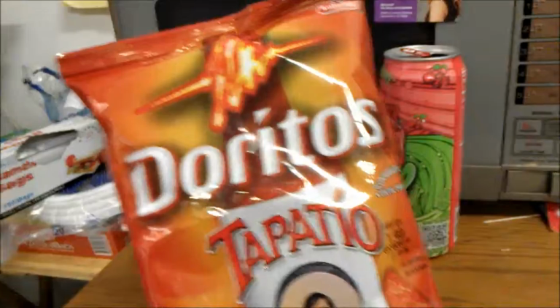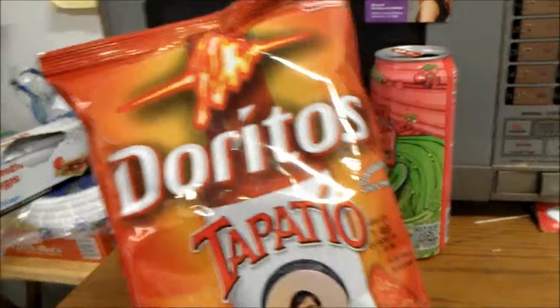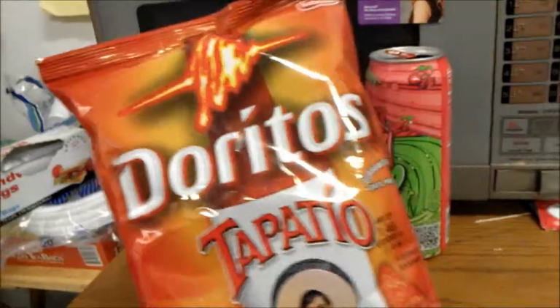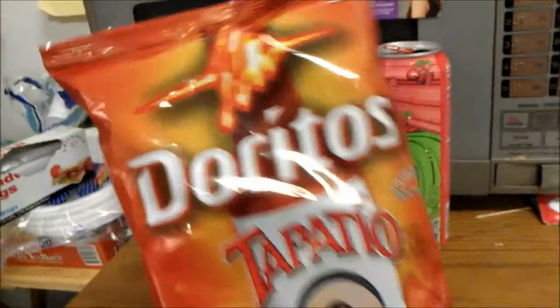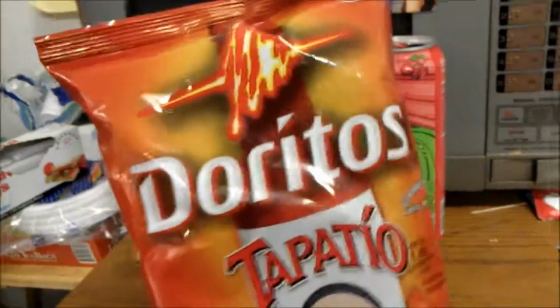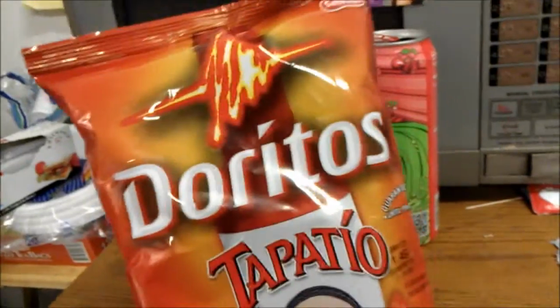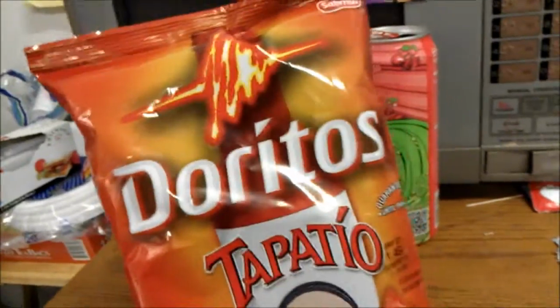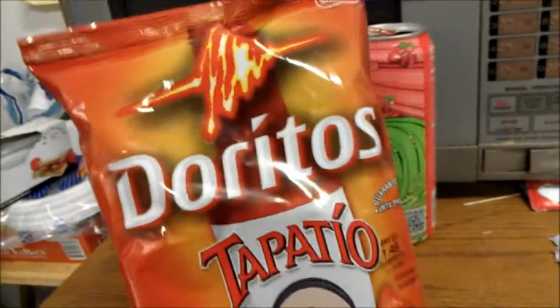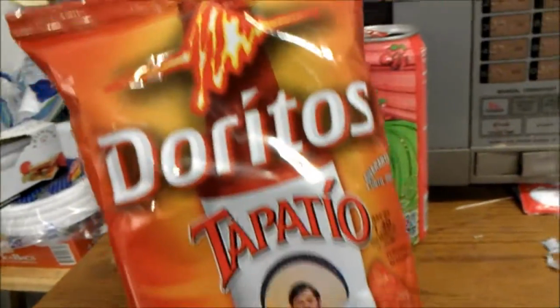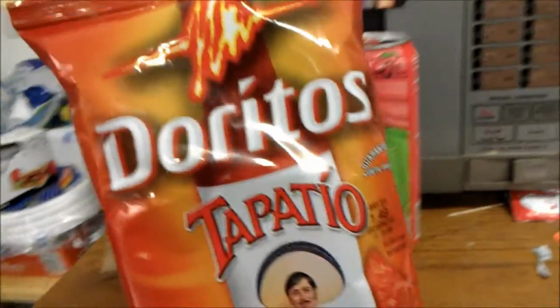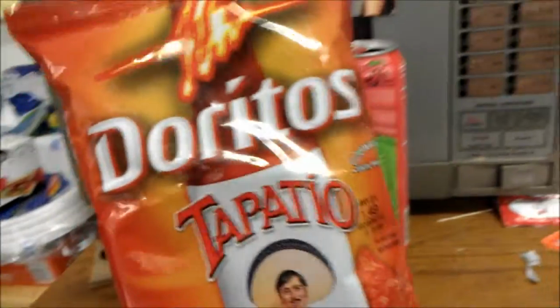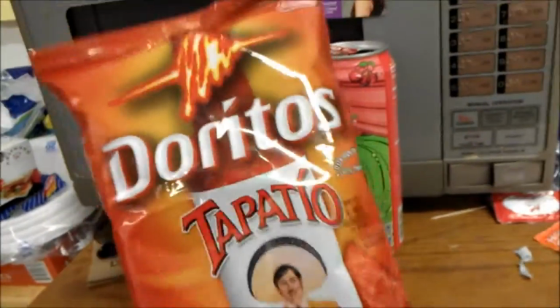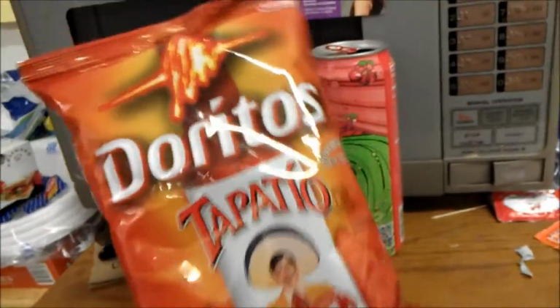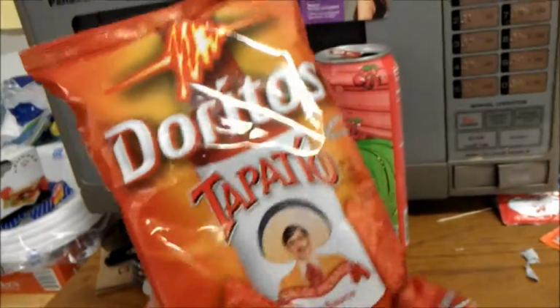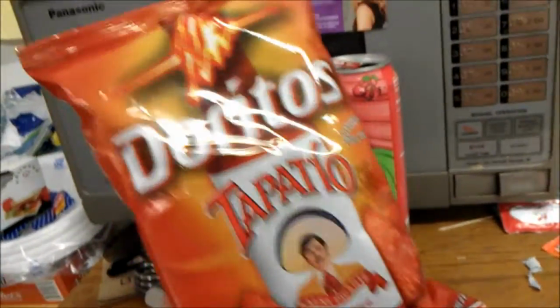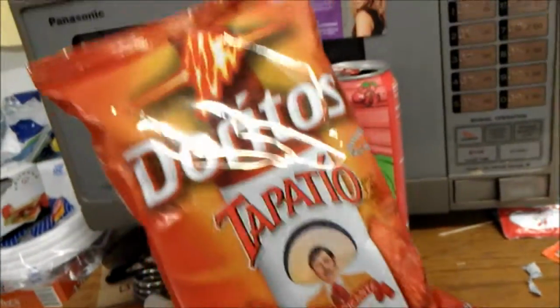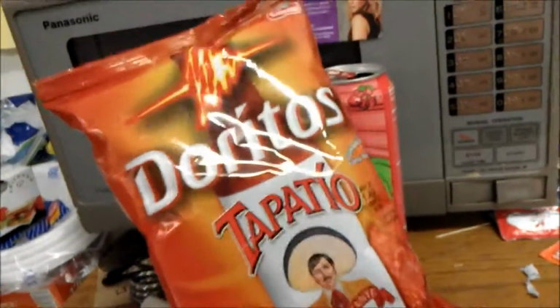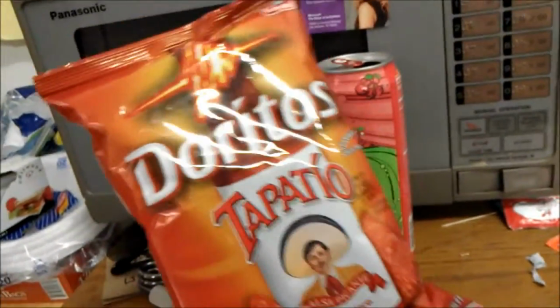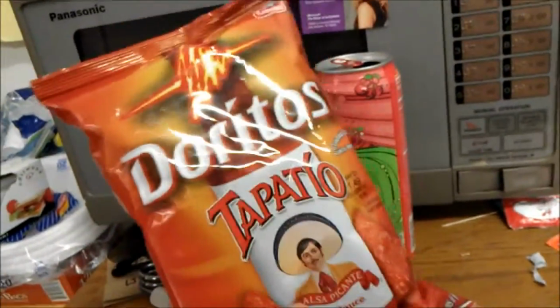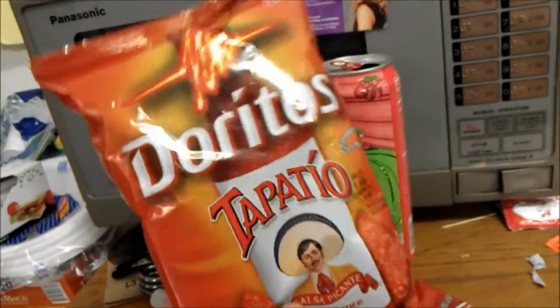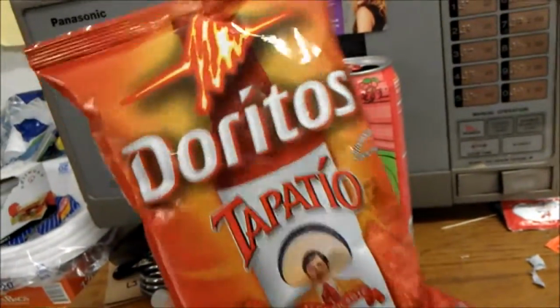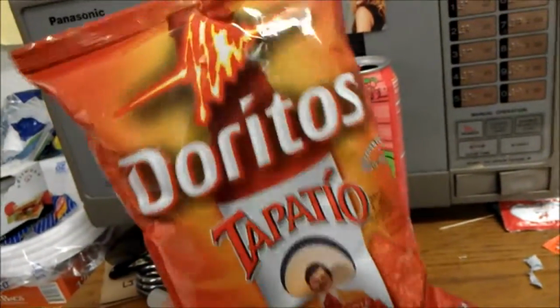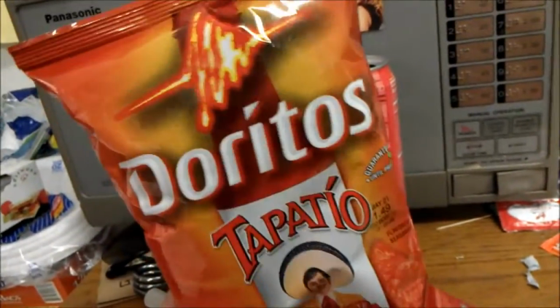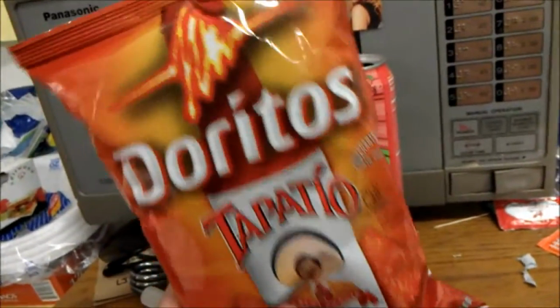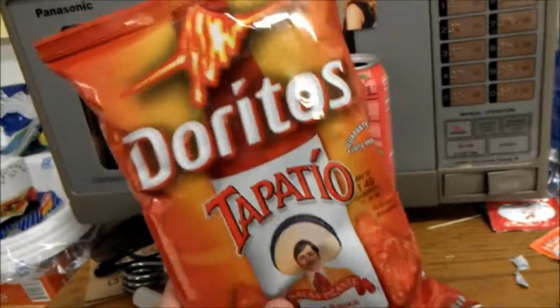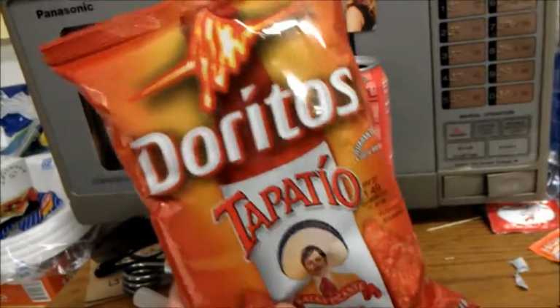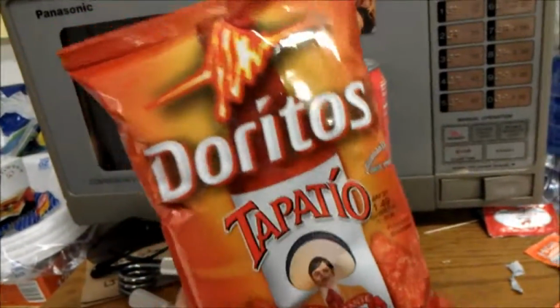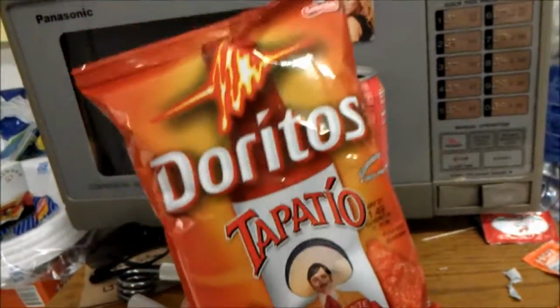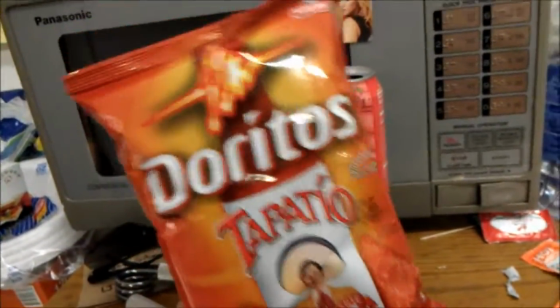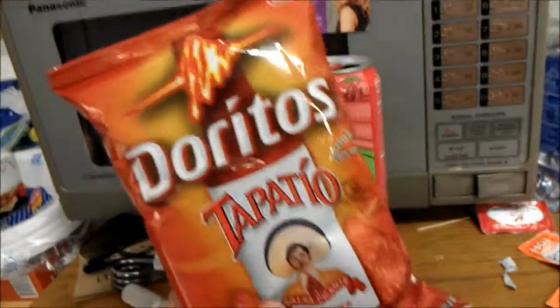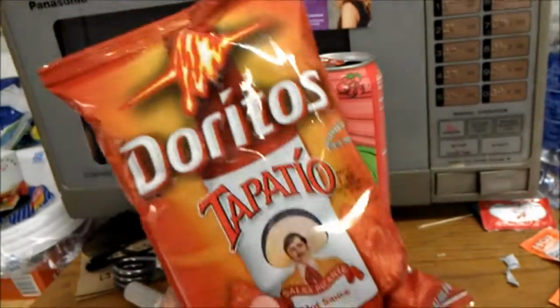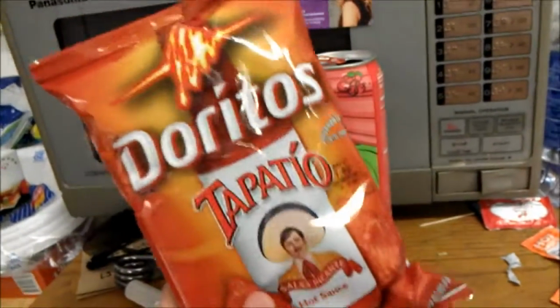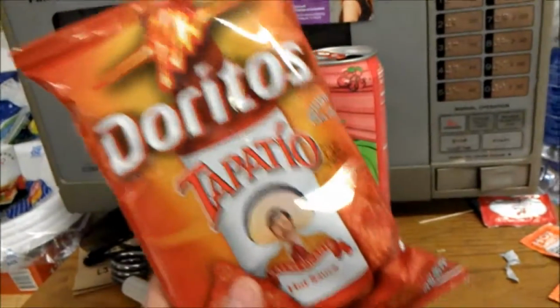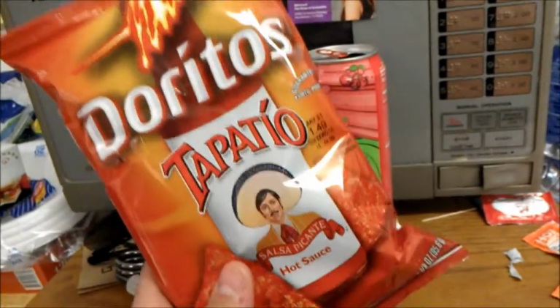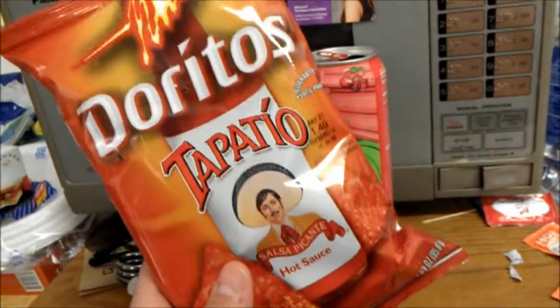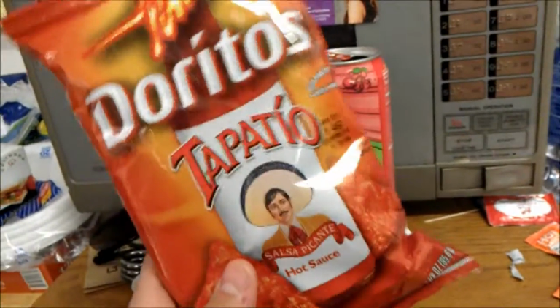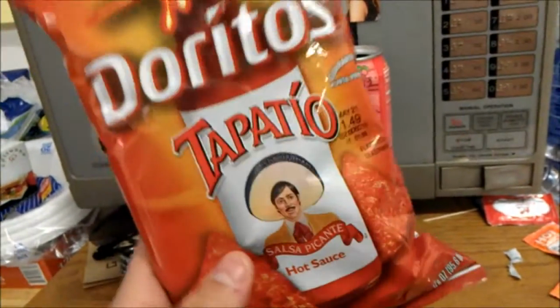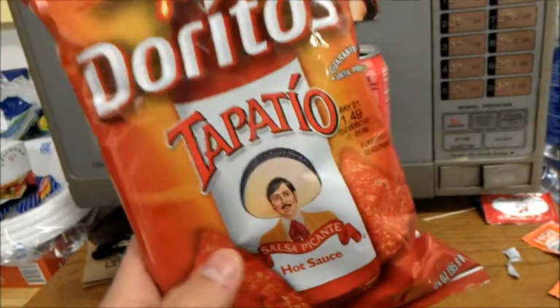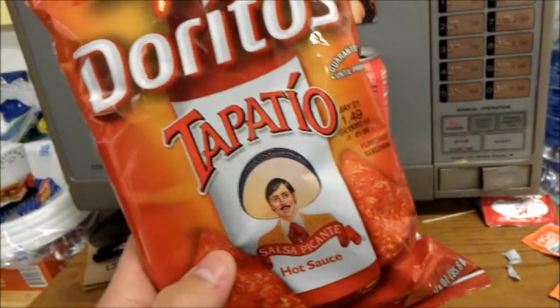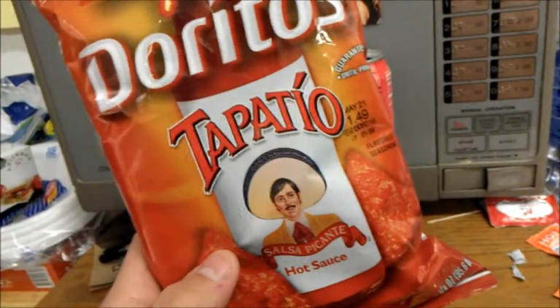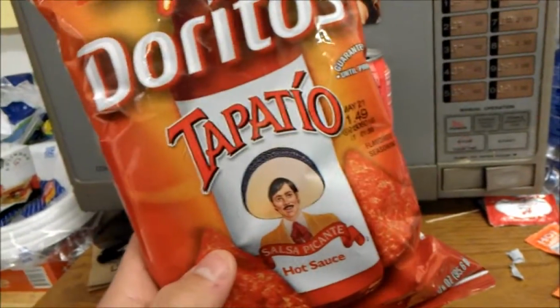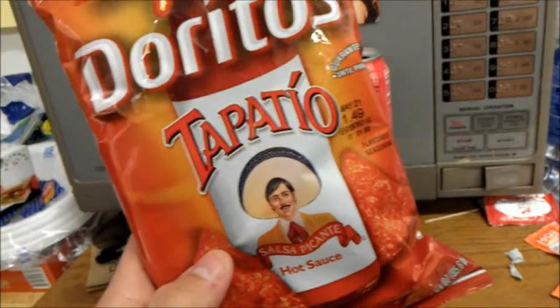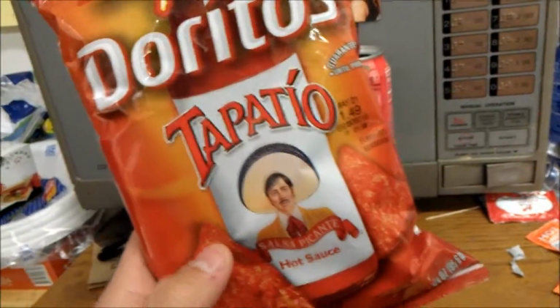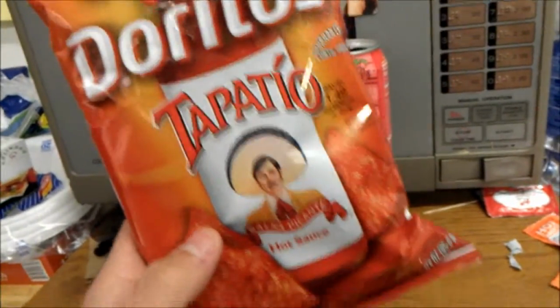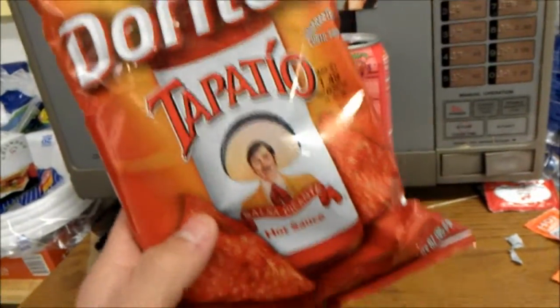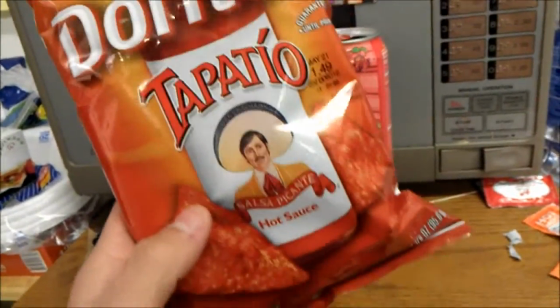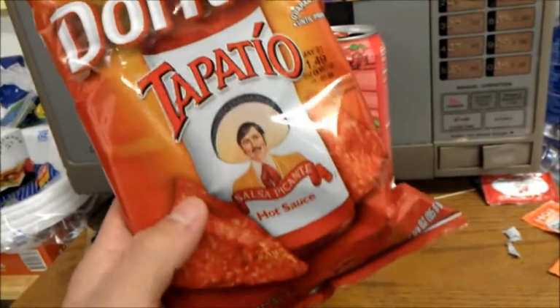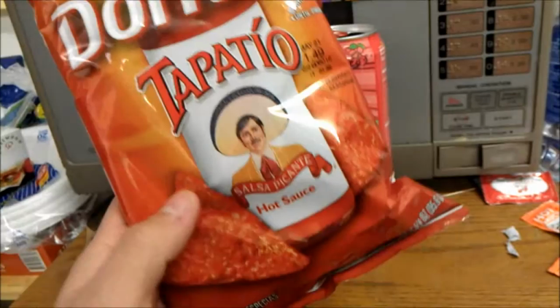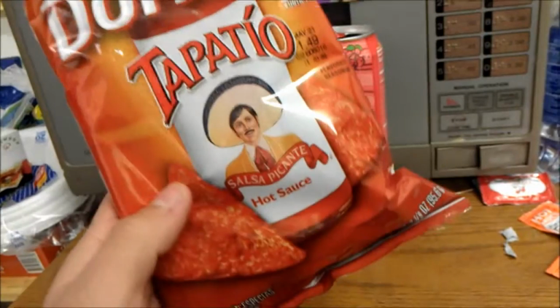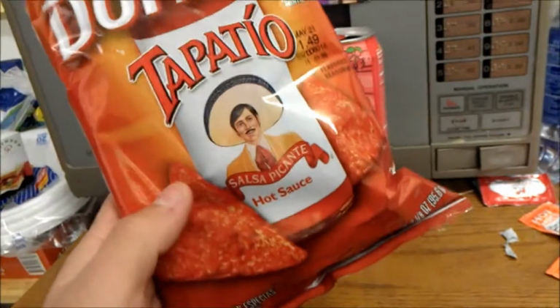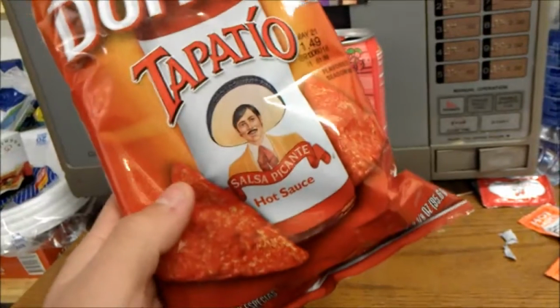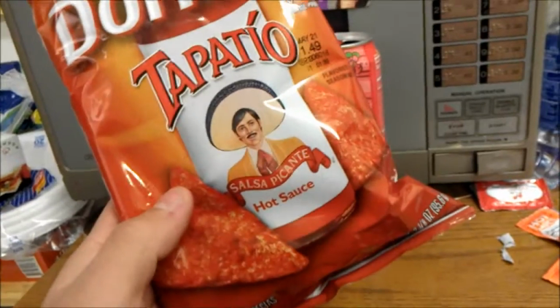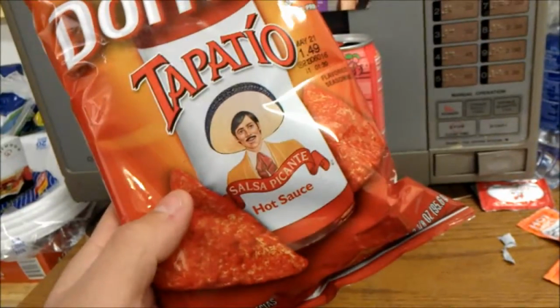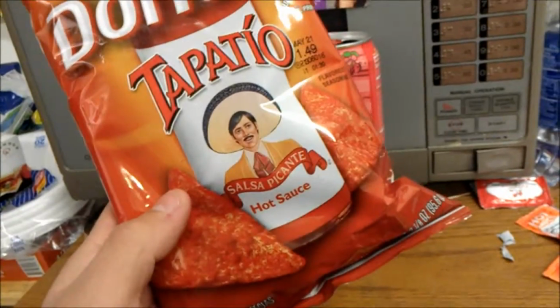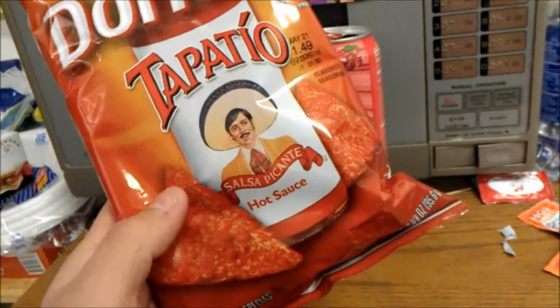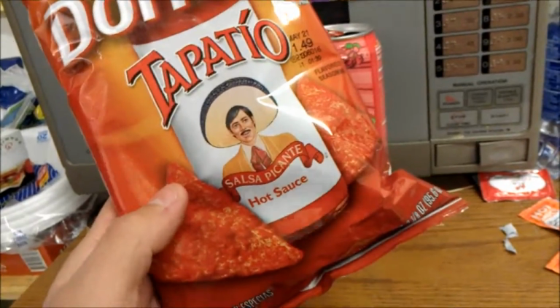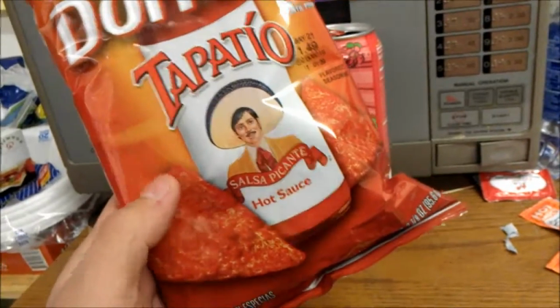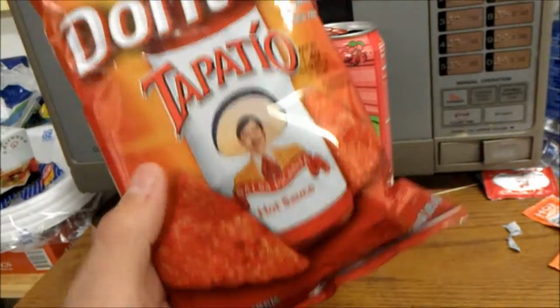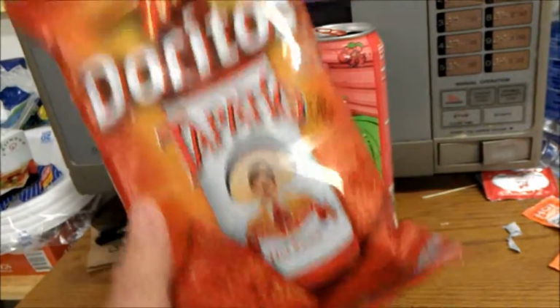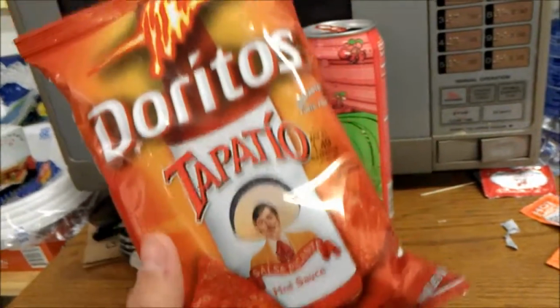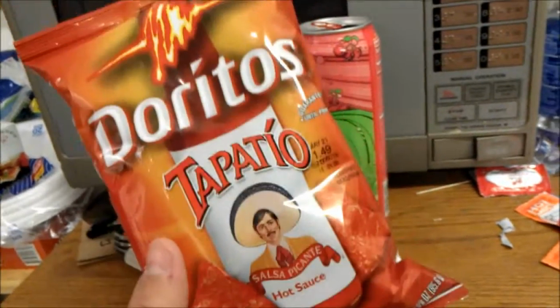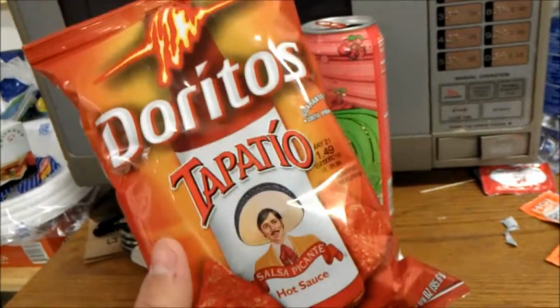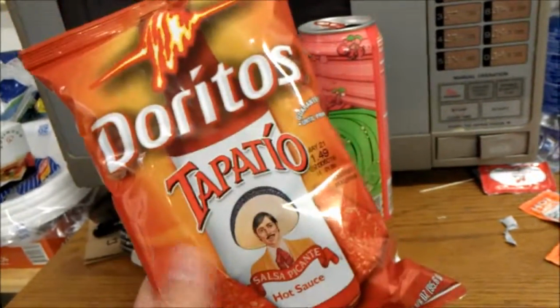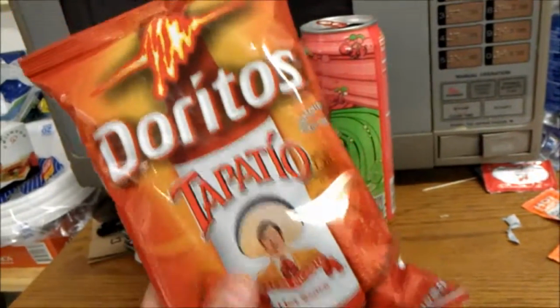Alright guys, it's me, the mayor, and I eat it so you don't have to. Here we have Doritos Tapatio Salsa Picante Hot Sauce Chips.